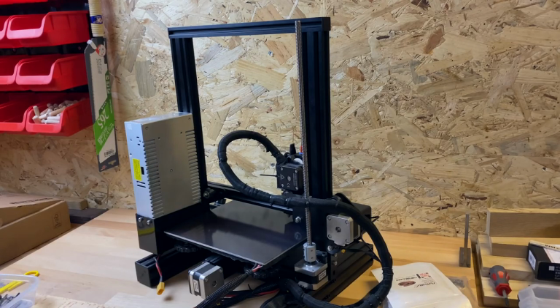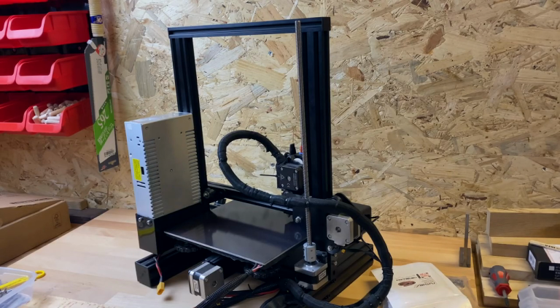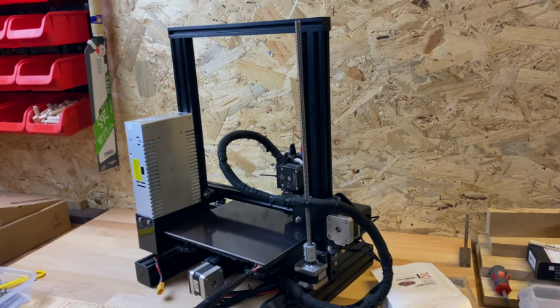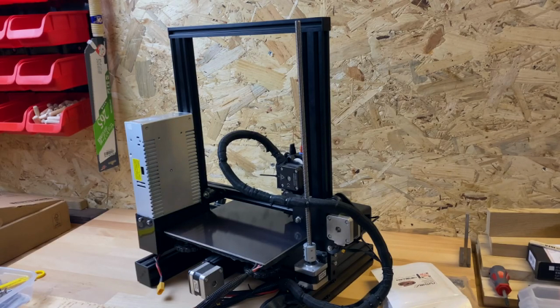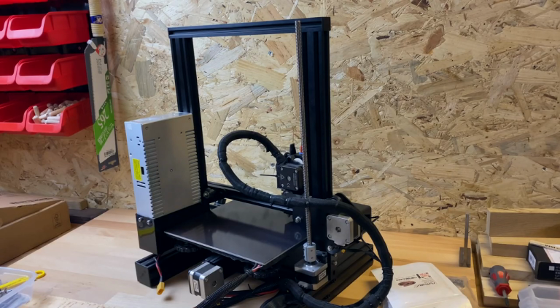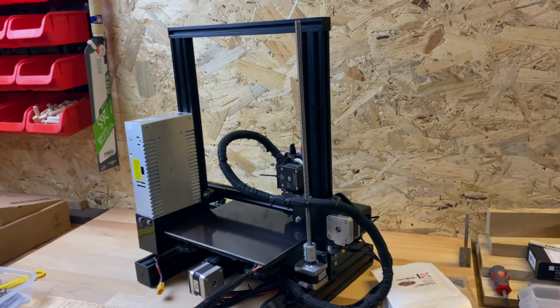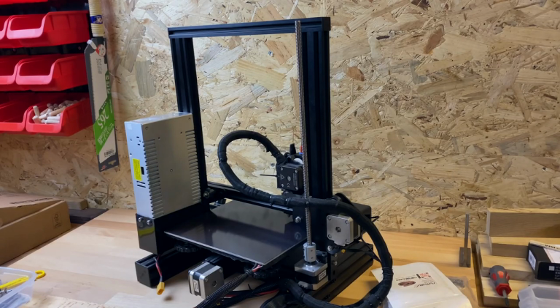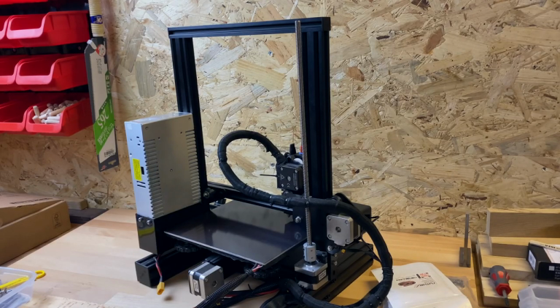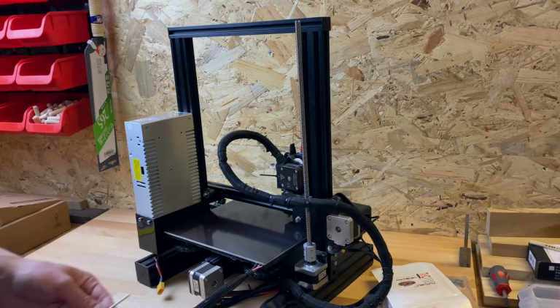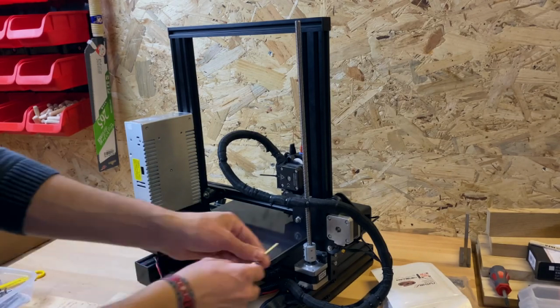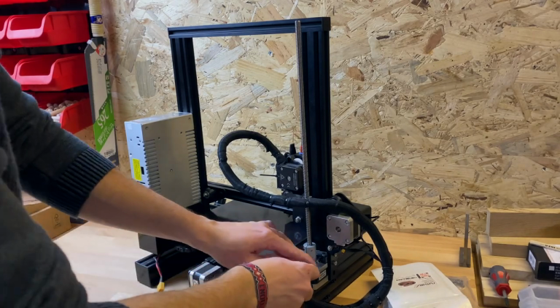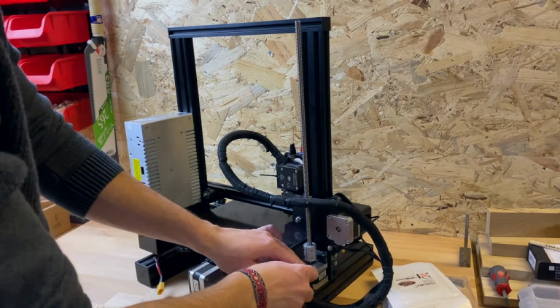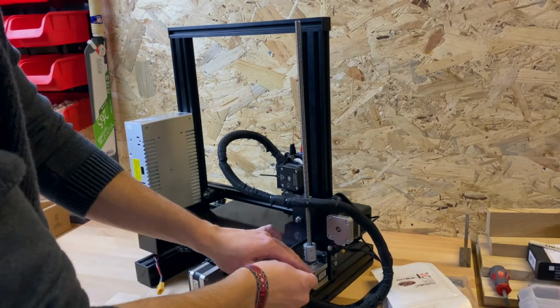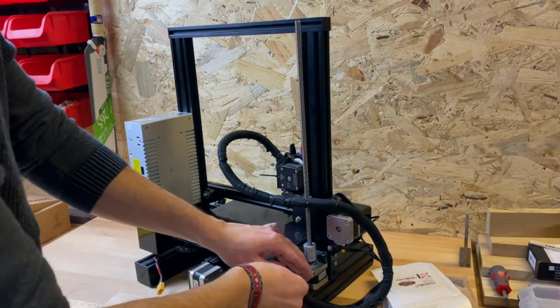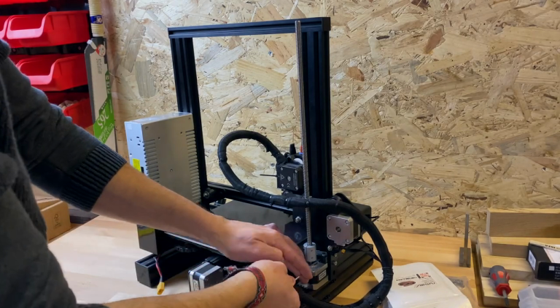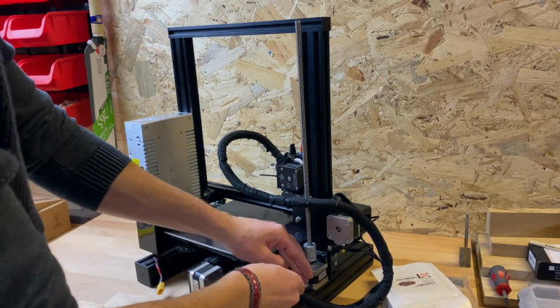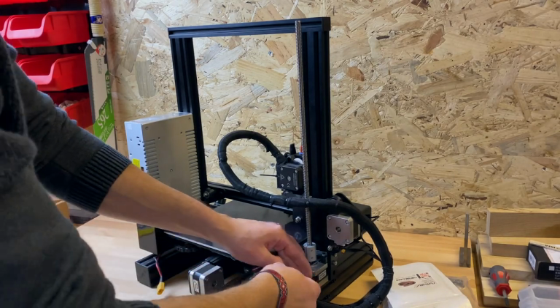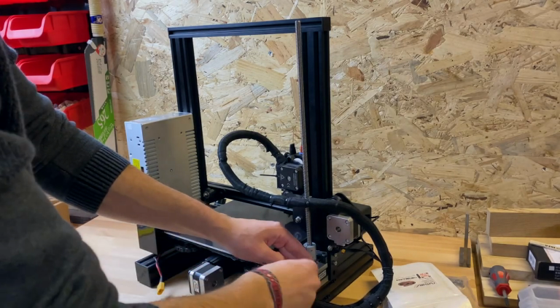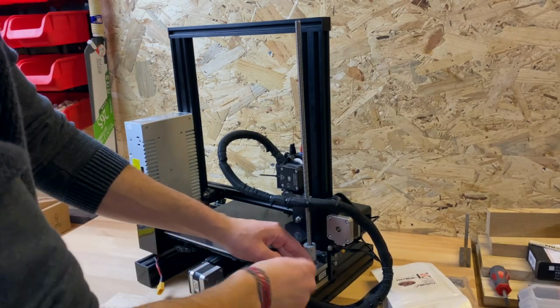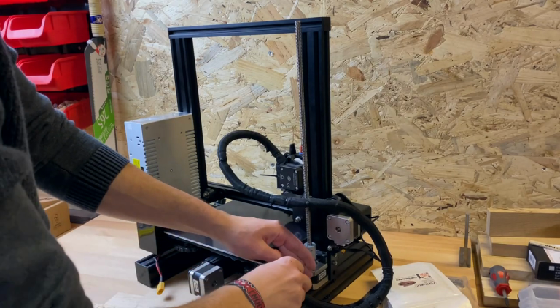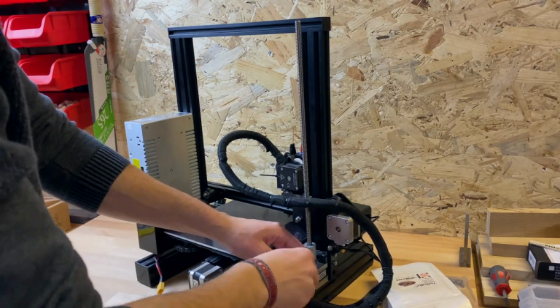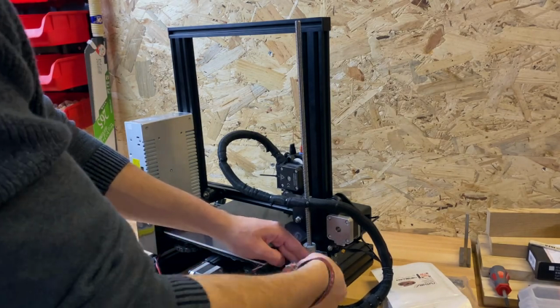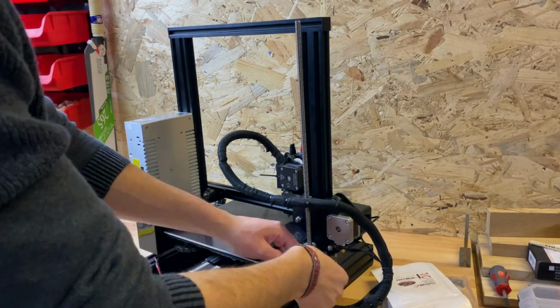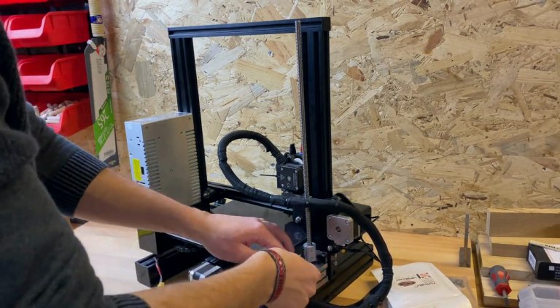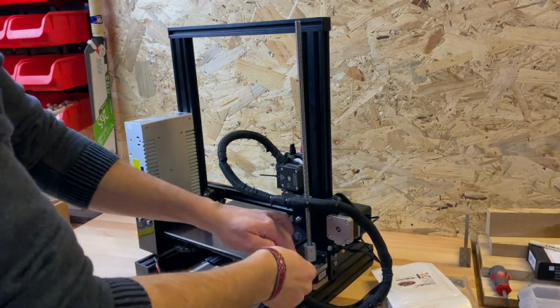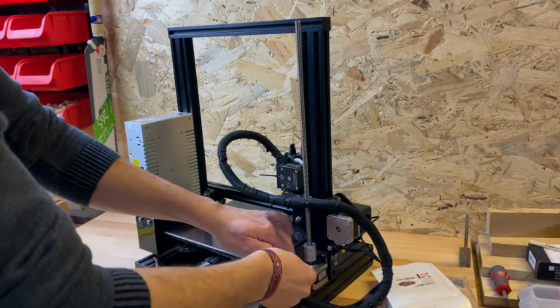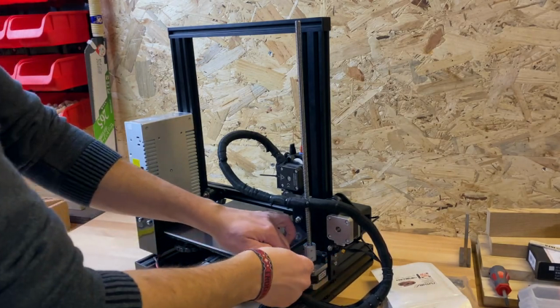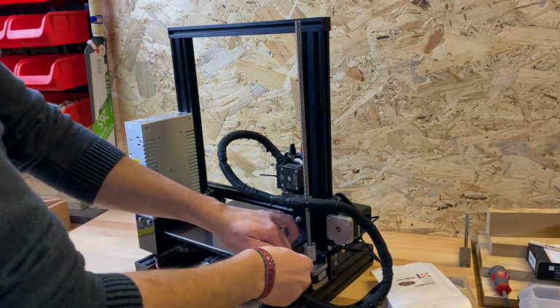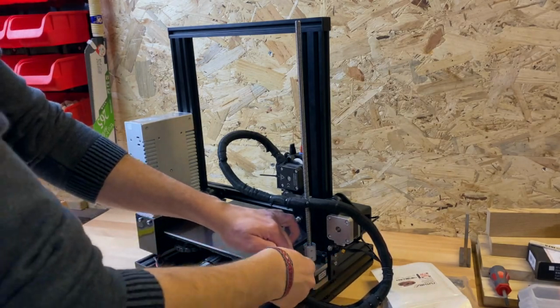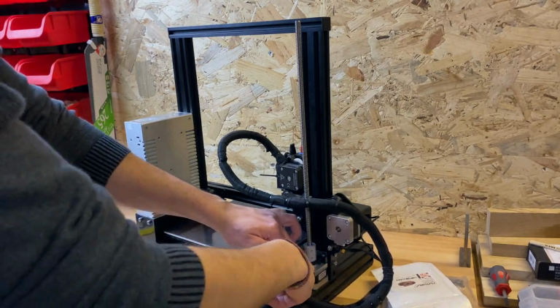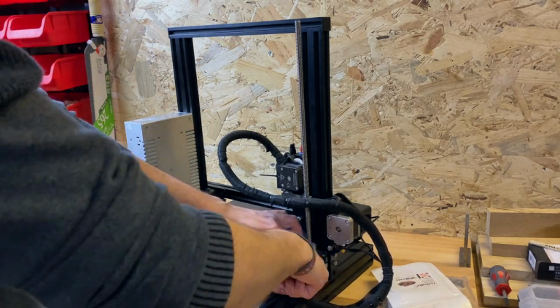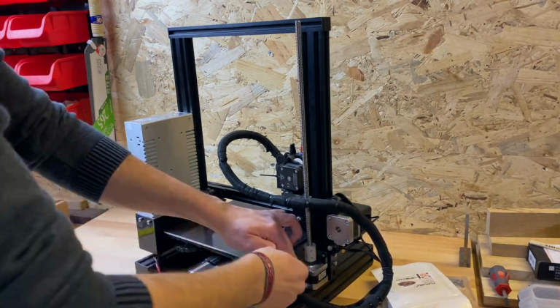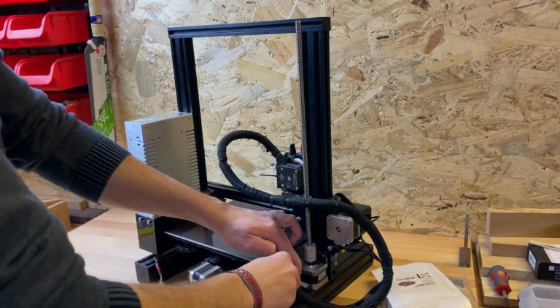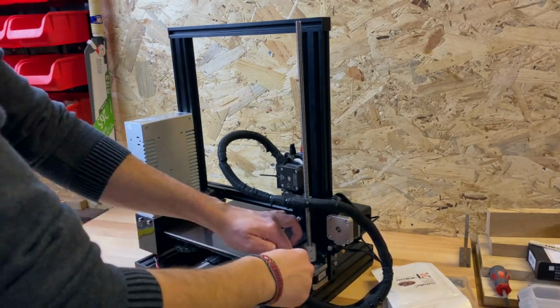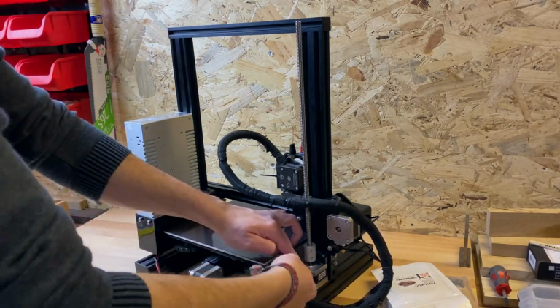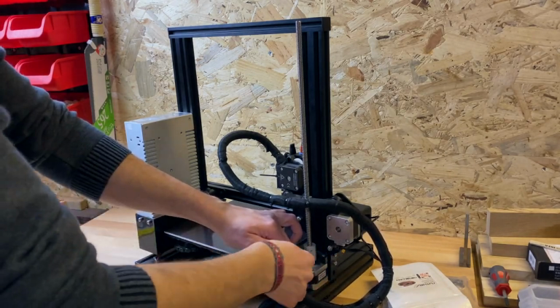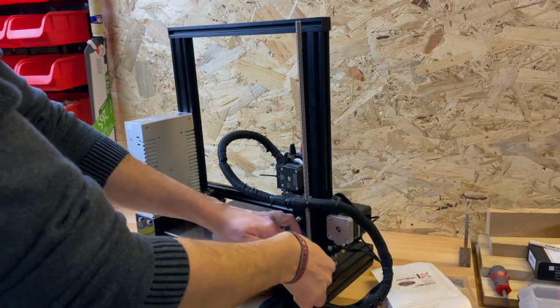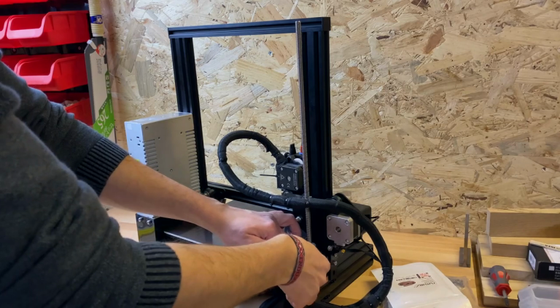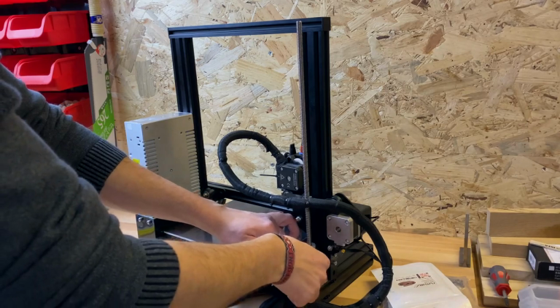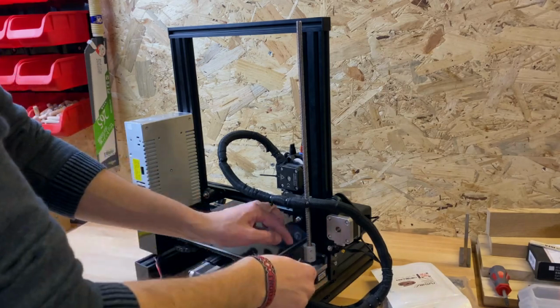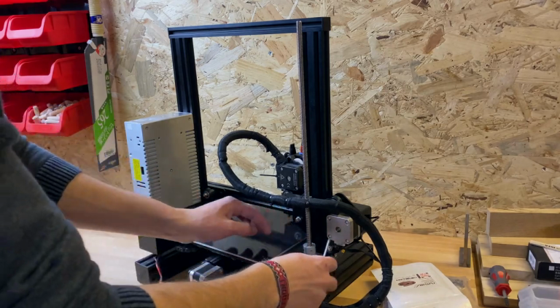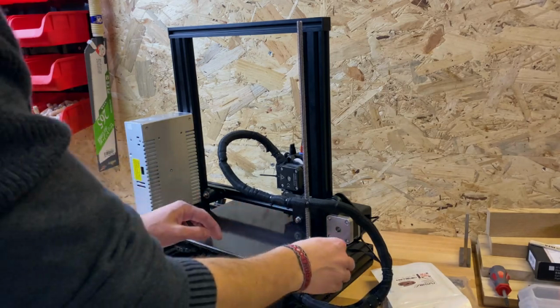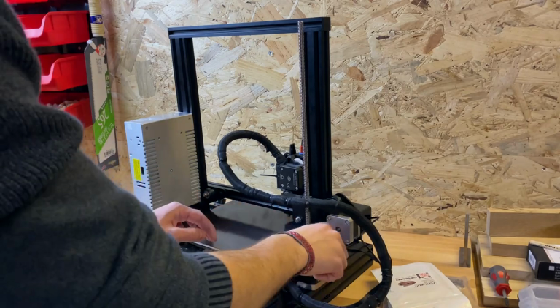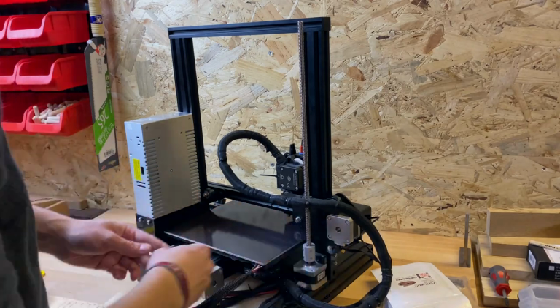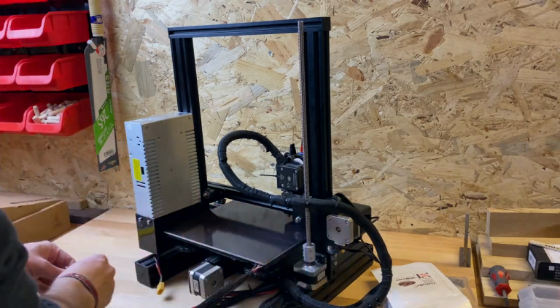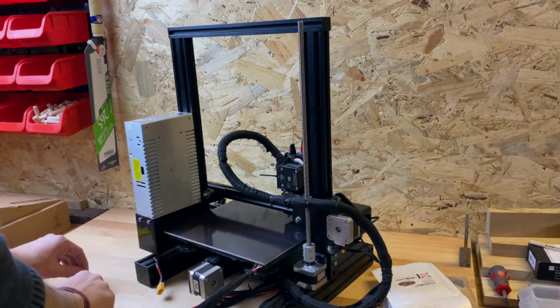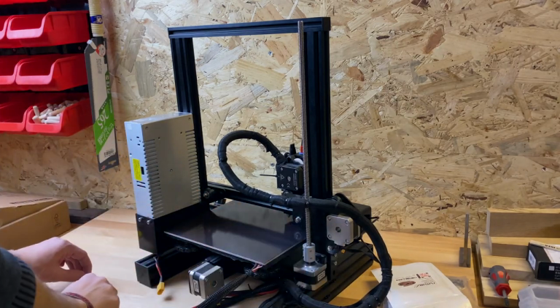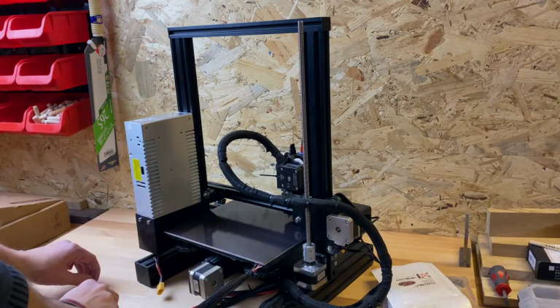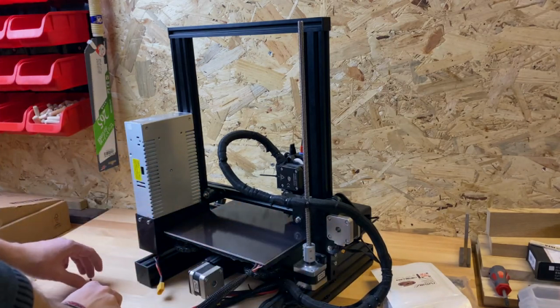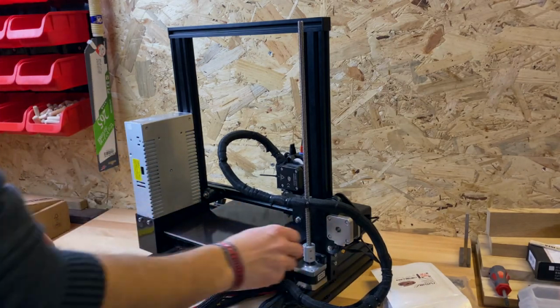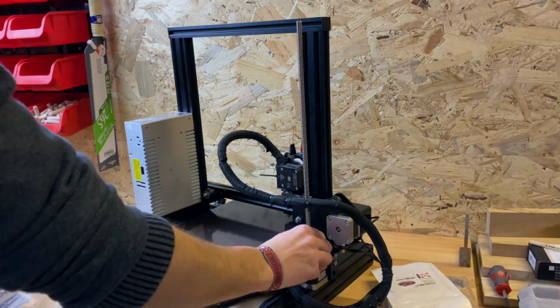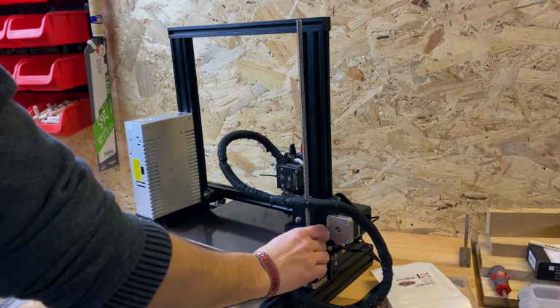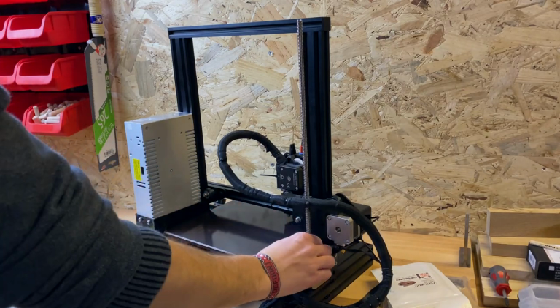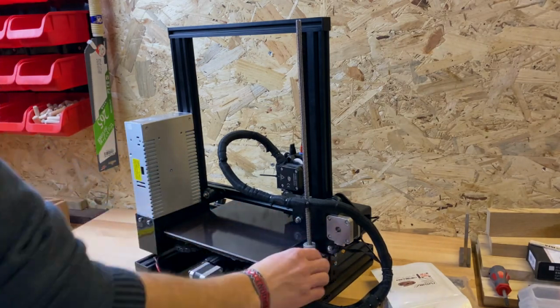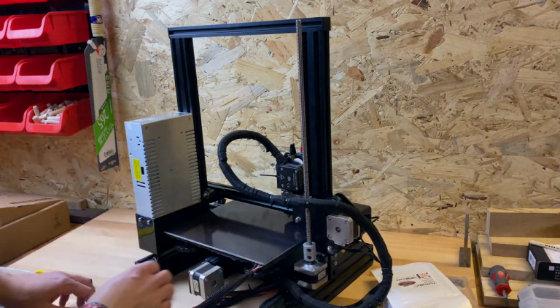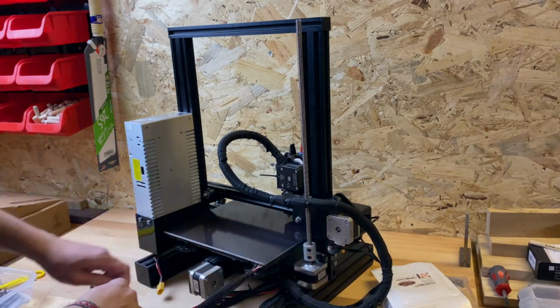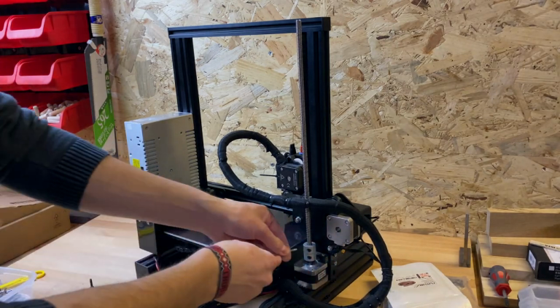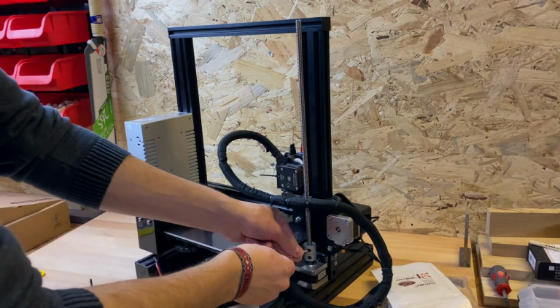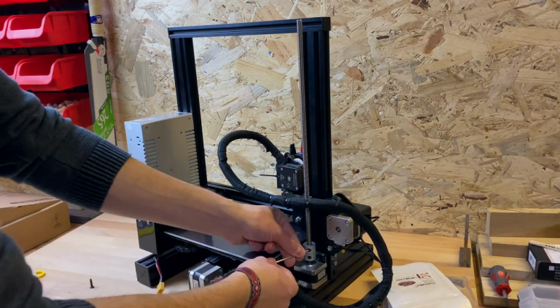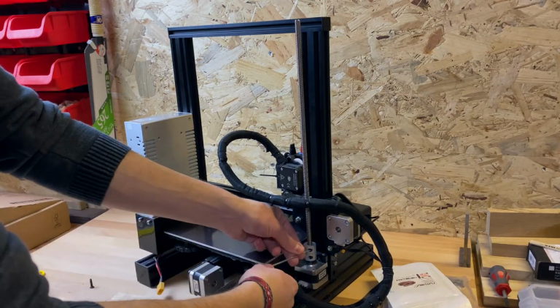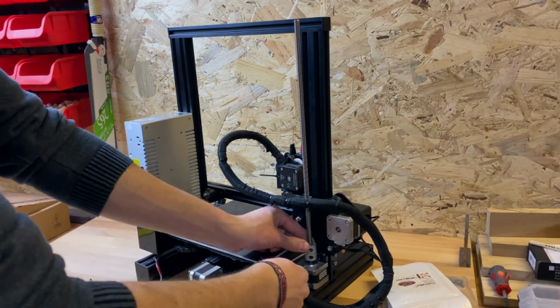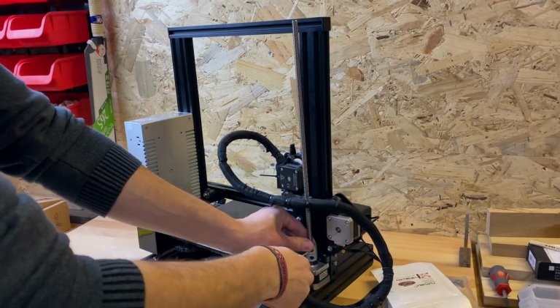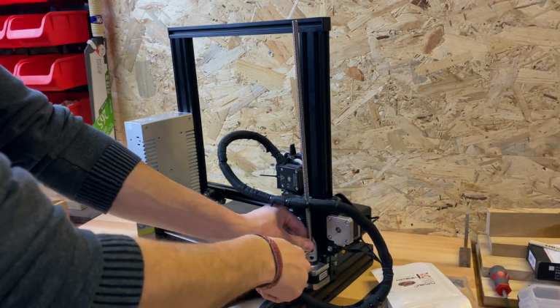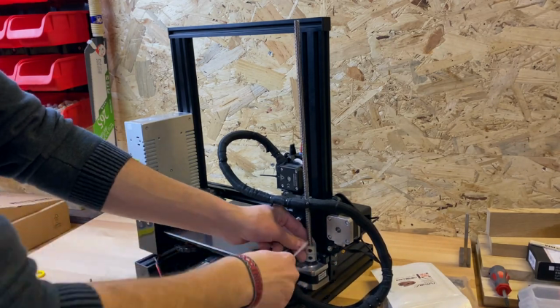Before you can start with the build, the original Z-axis and the power supply must be removed. You will need the Z-motor in the first step.